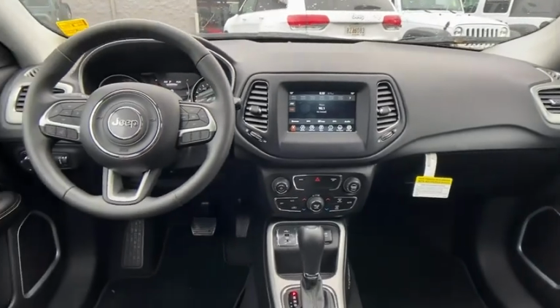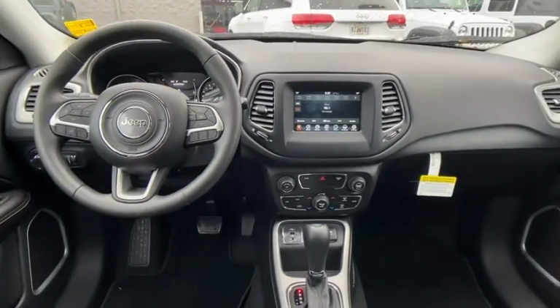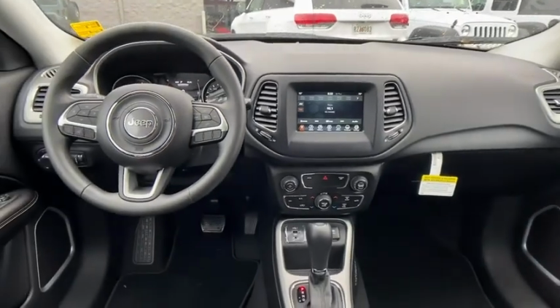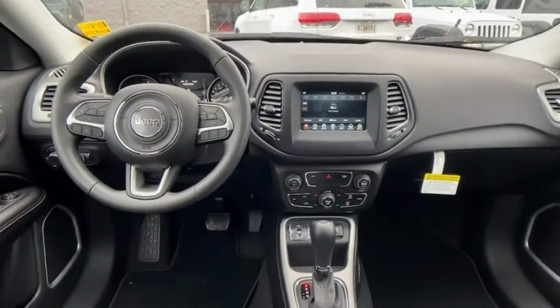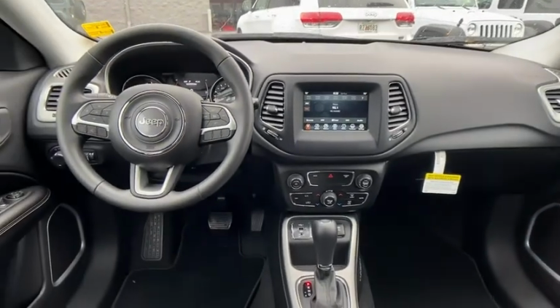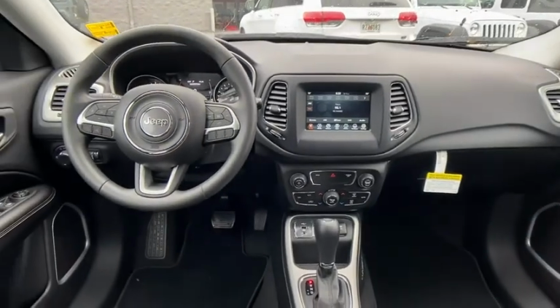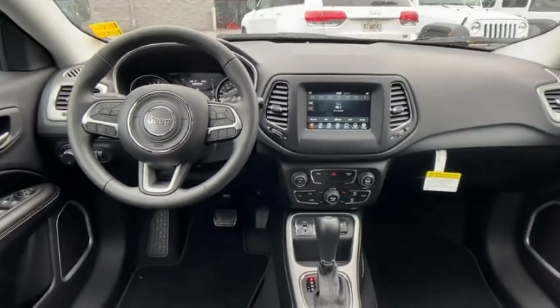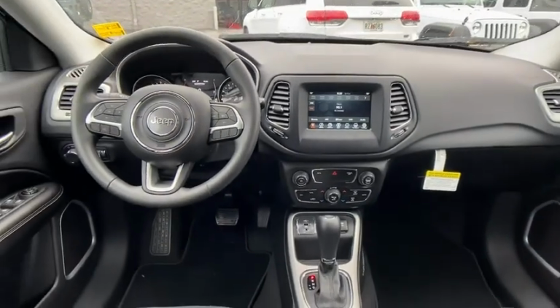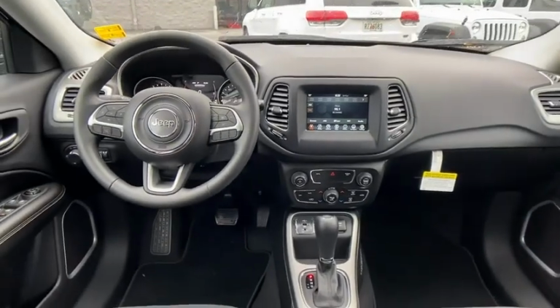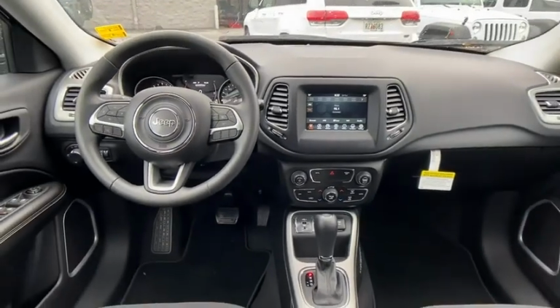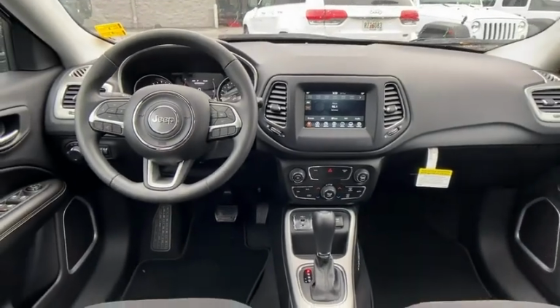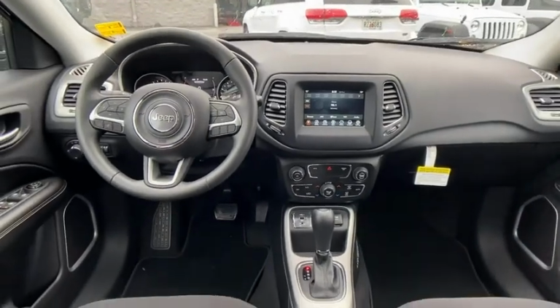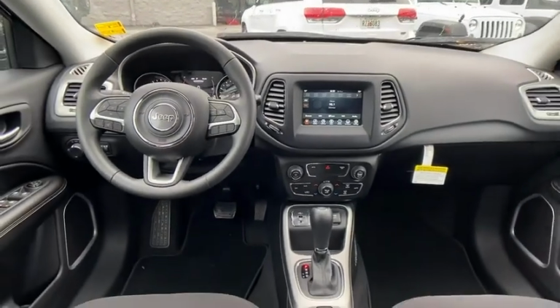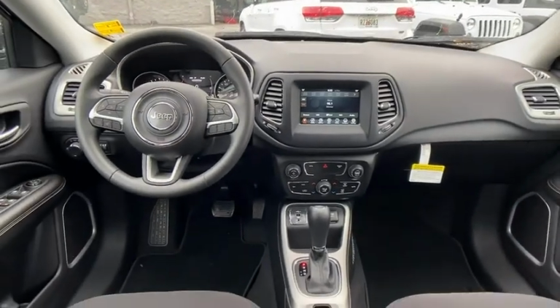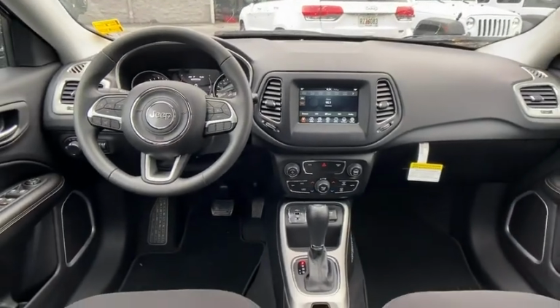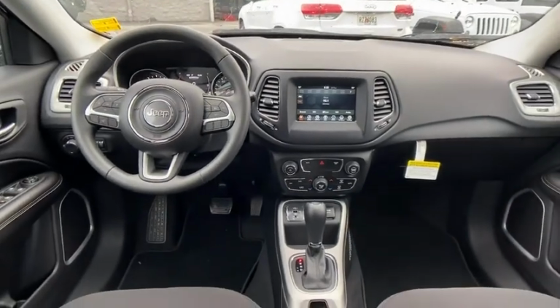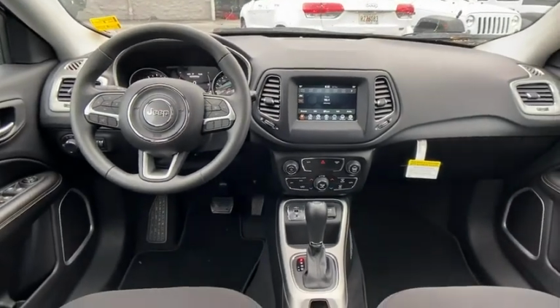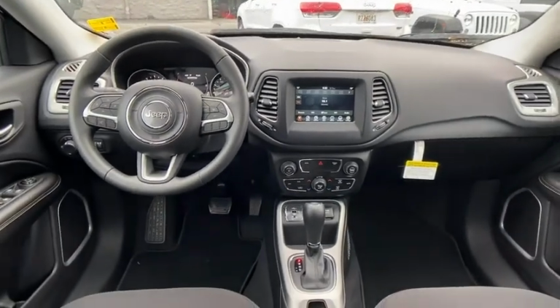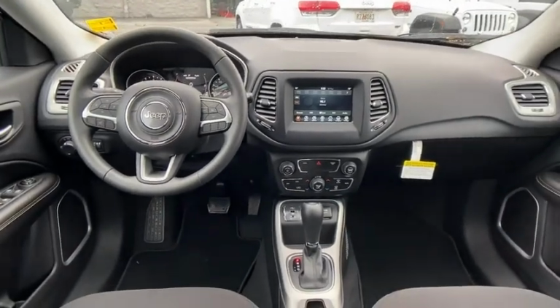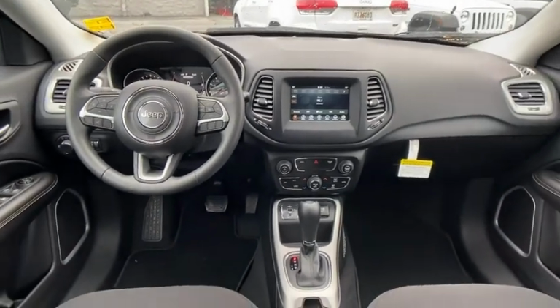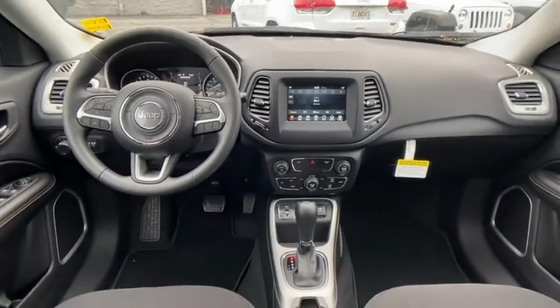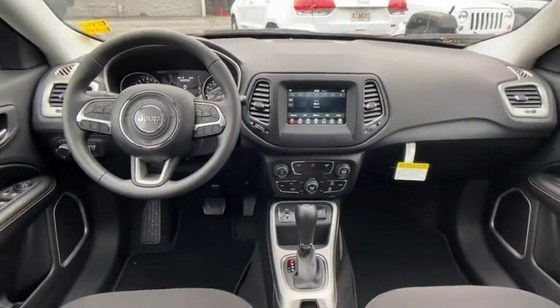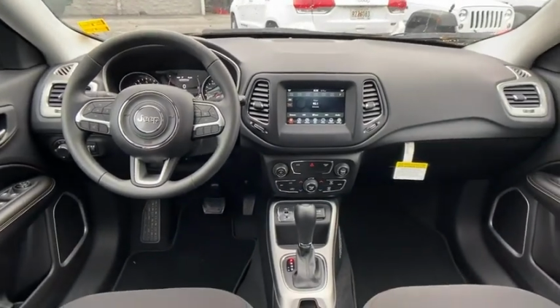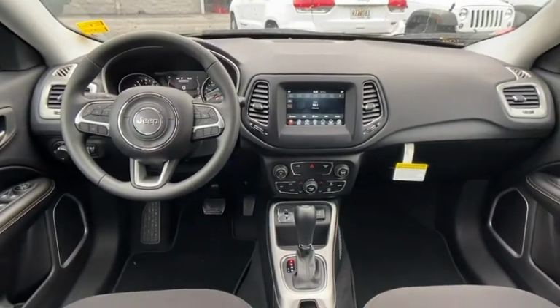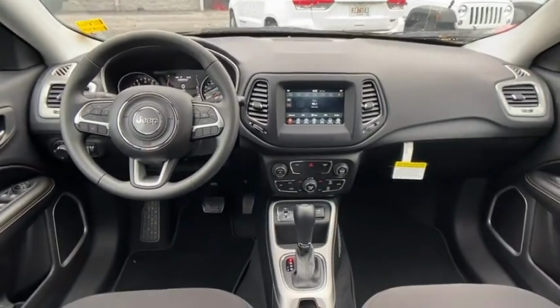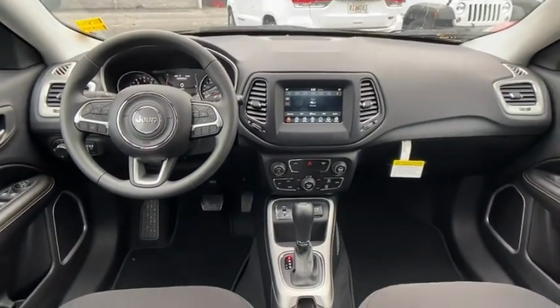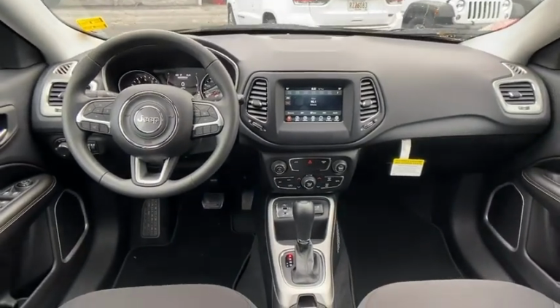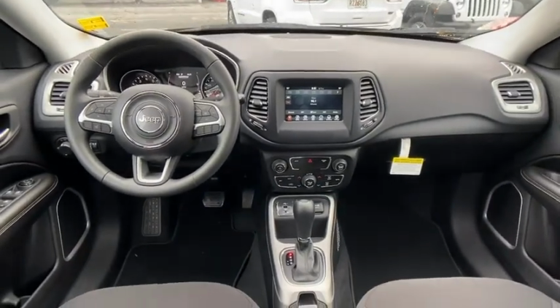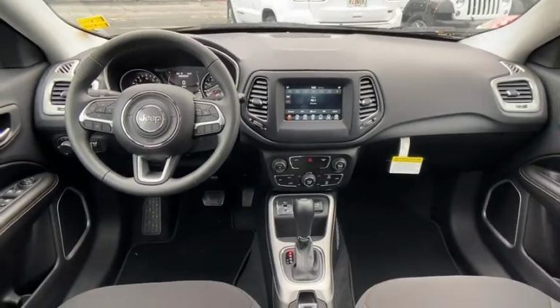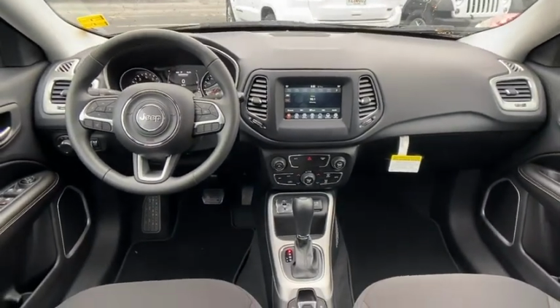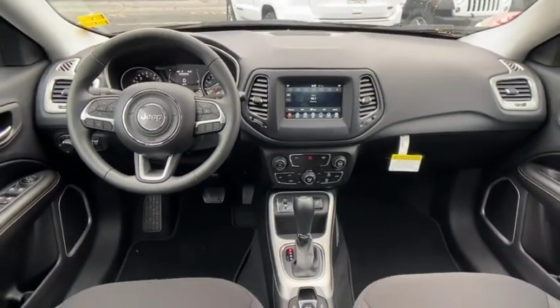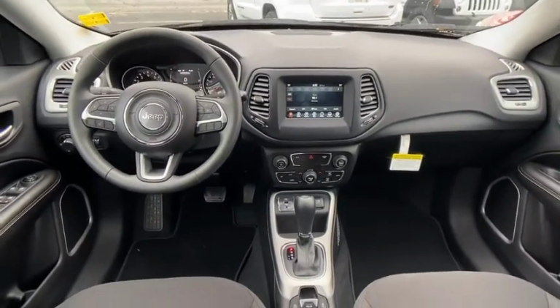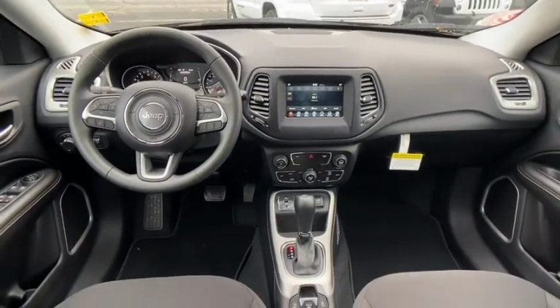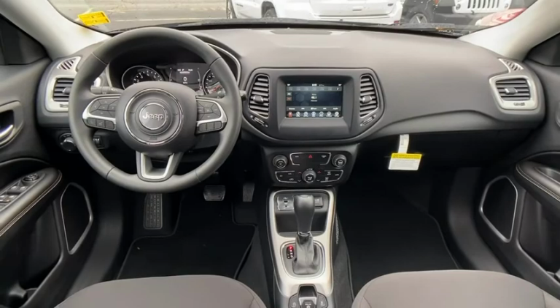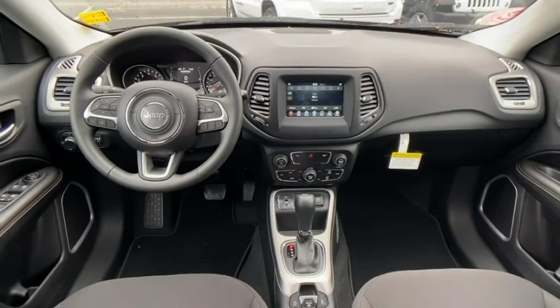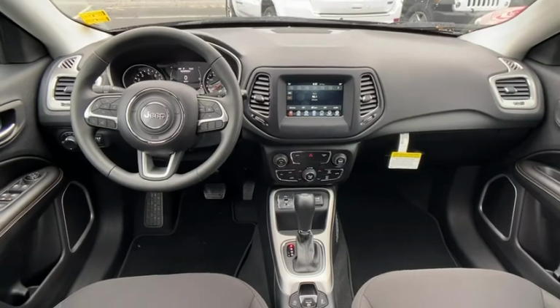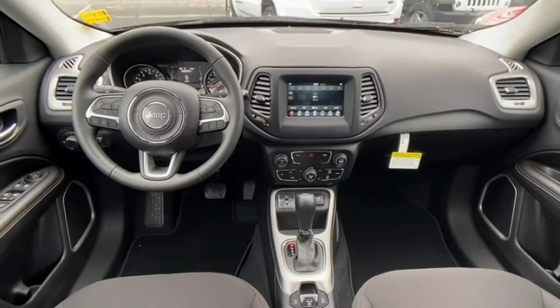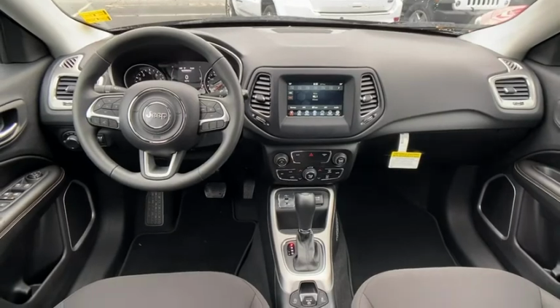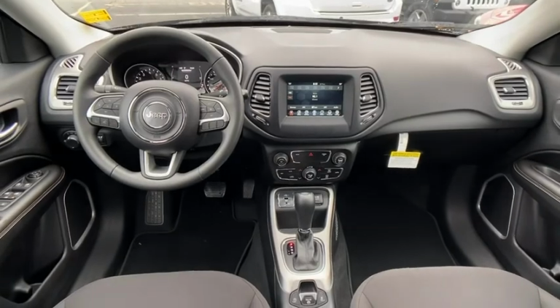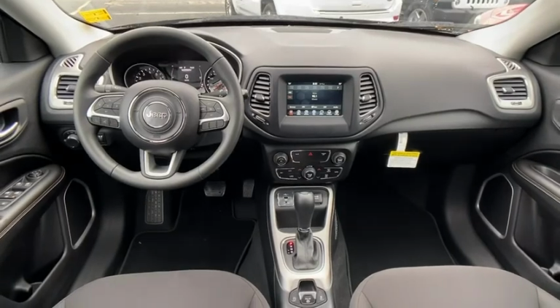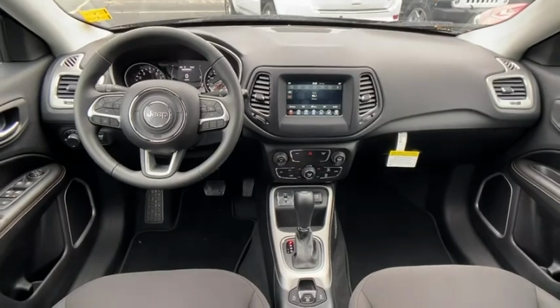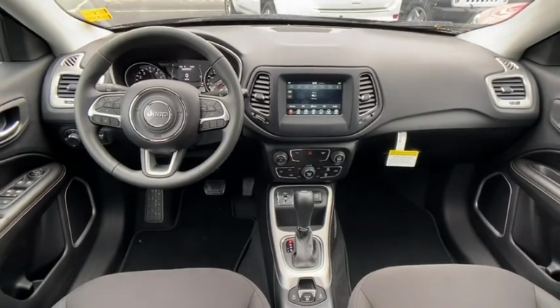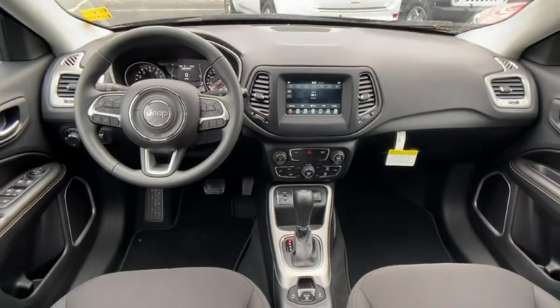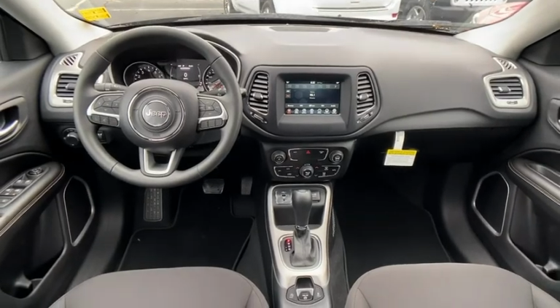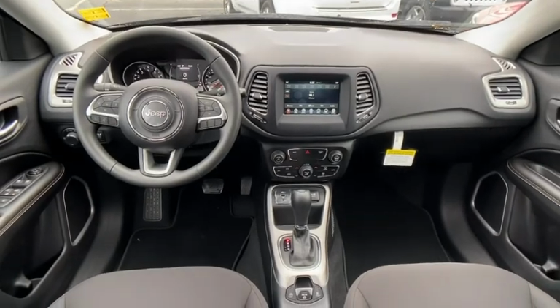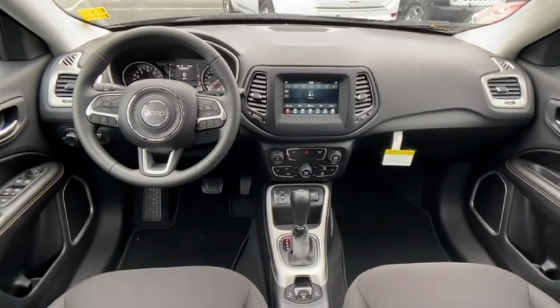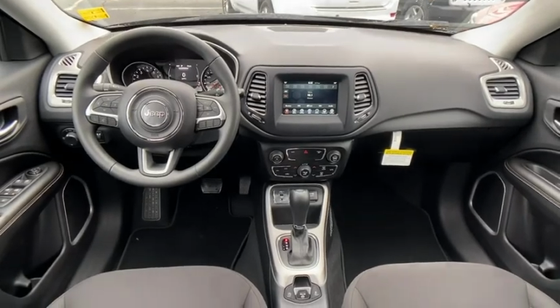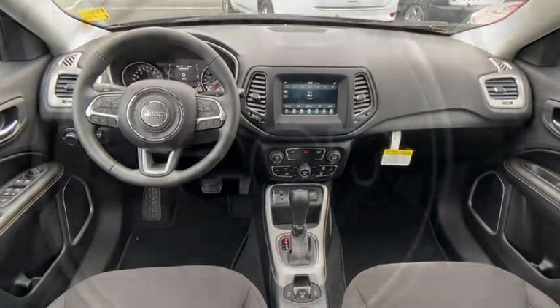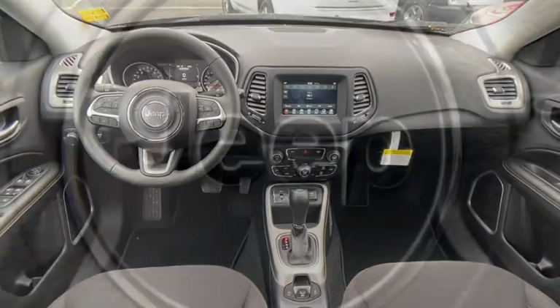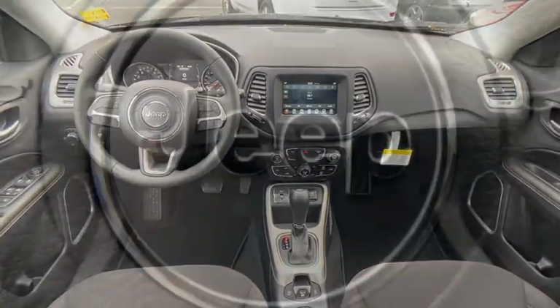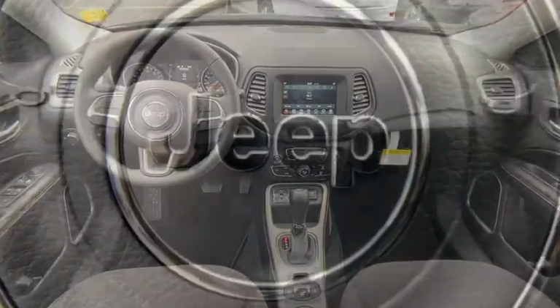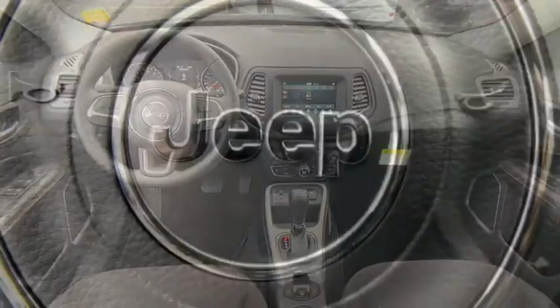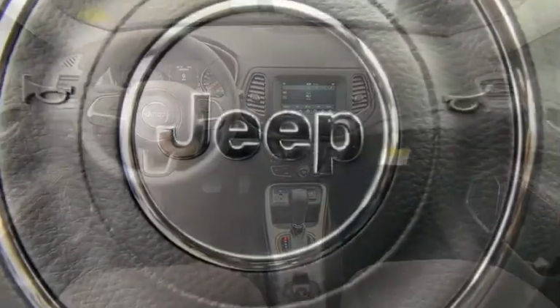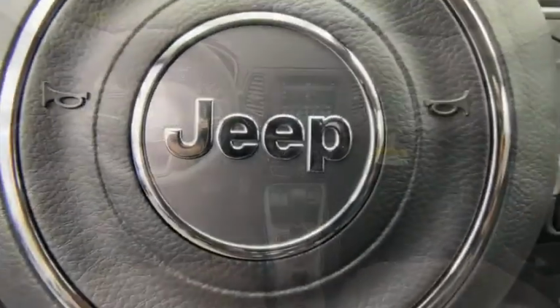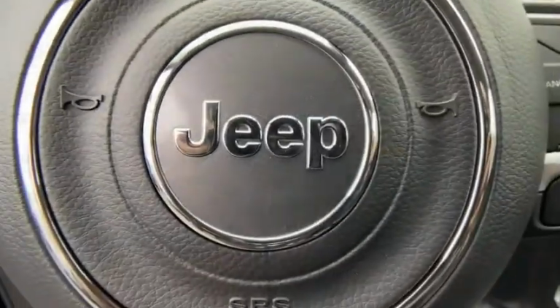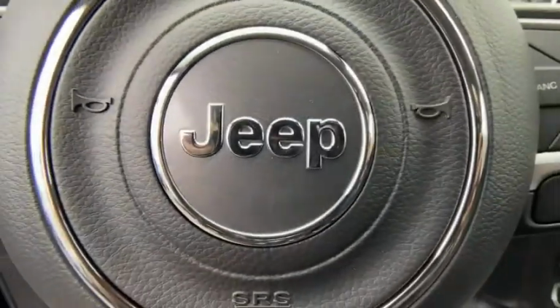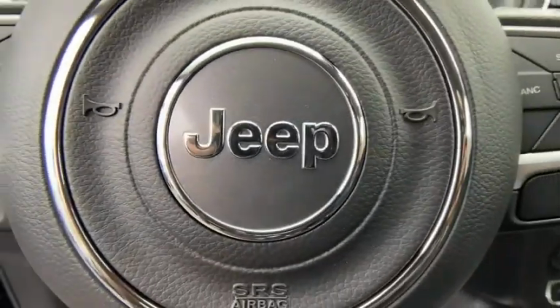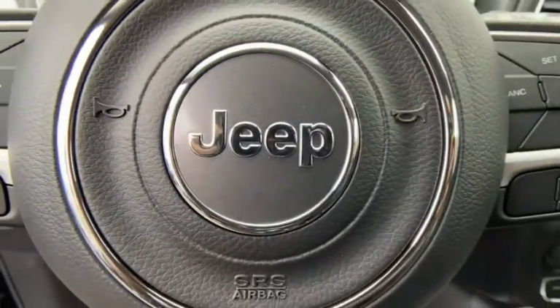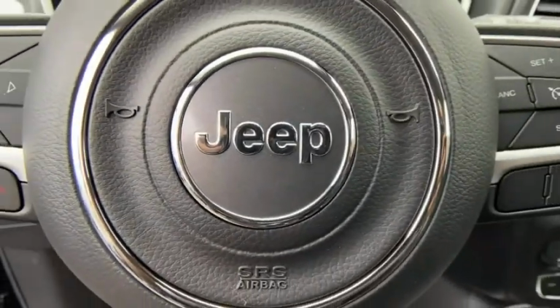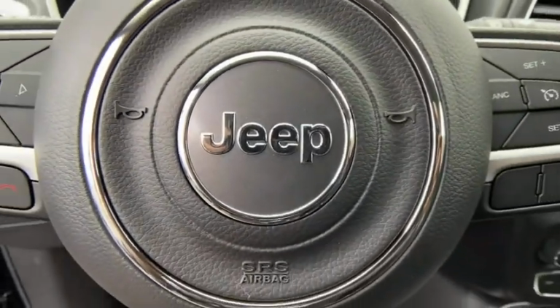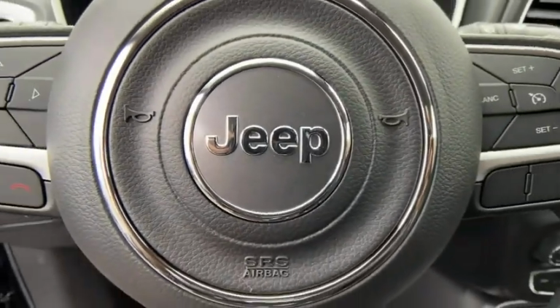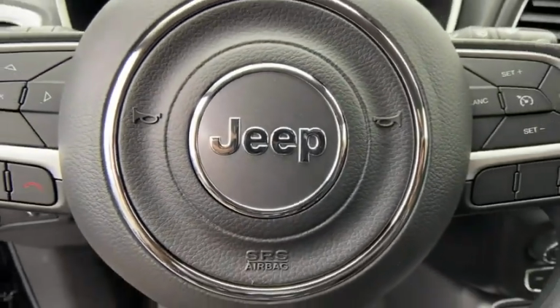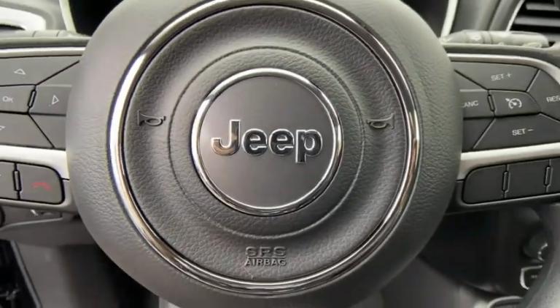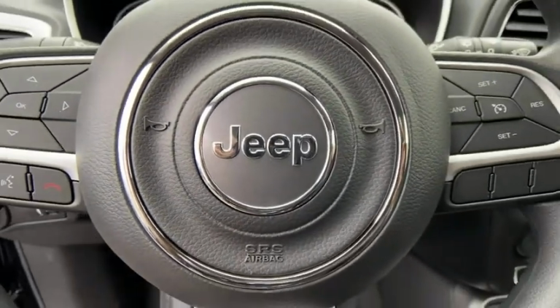Also featured: cruise control, keyless start, rear defrost, climate control, front-wheel drive, passenger airbag, MP3 player, and bucket seats.